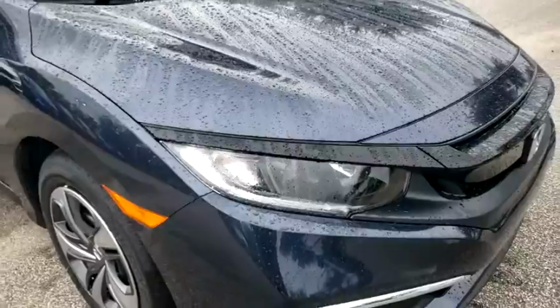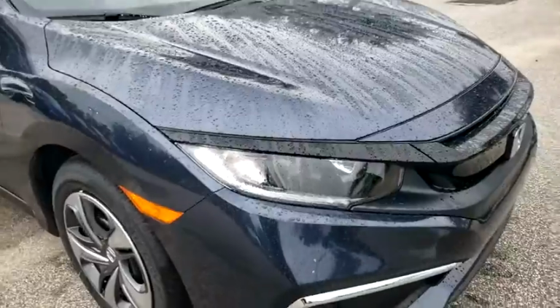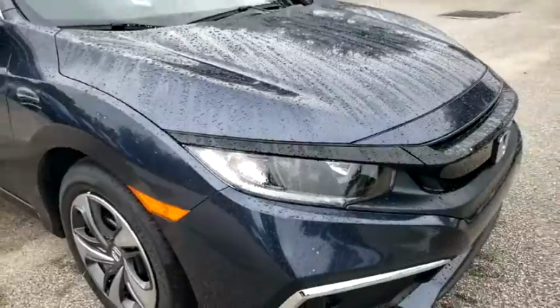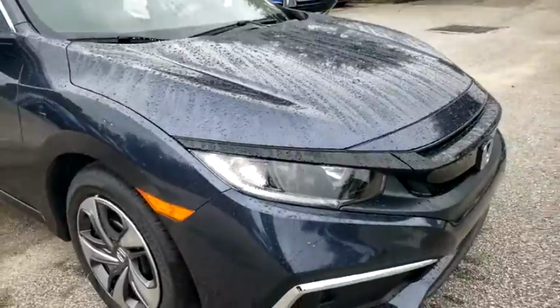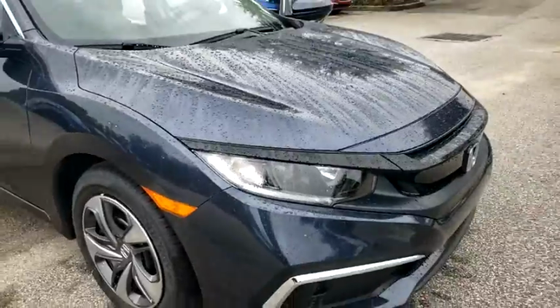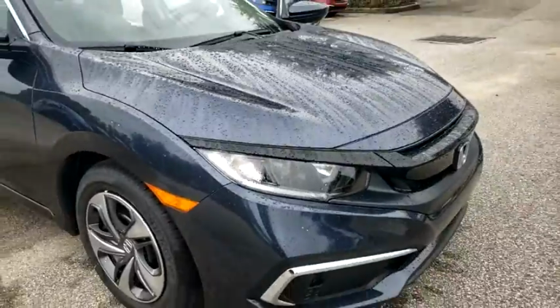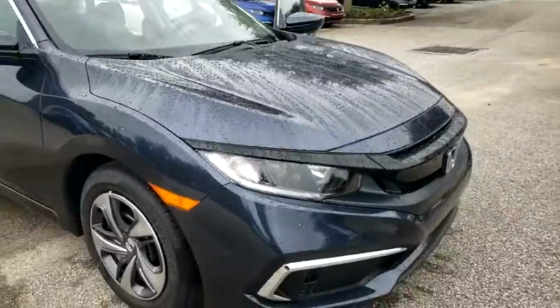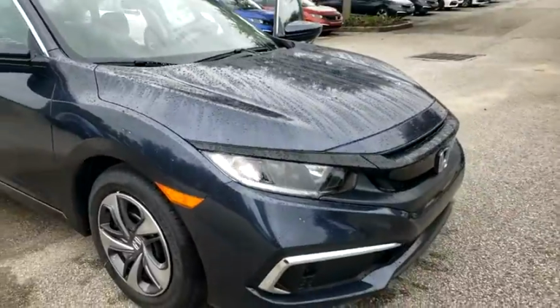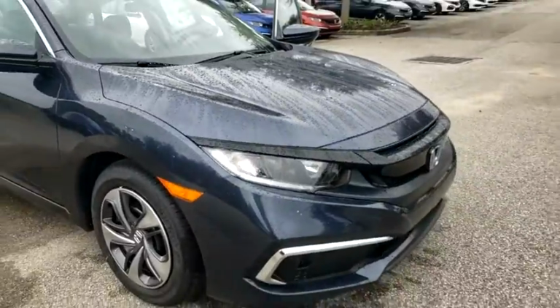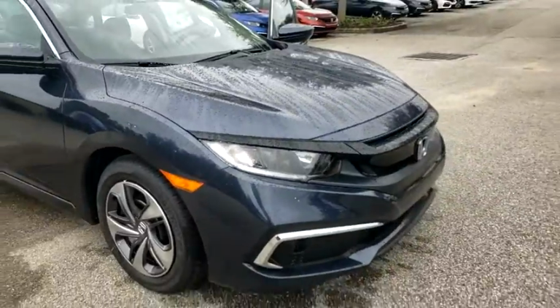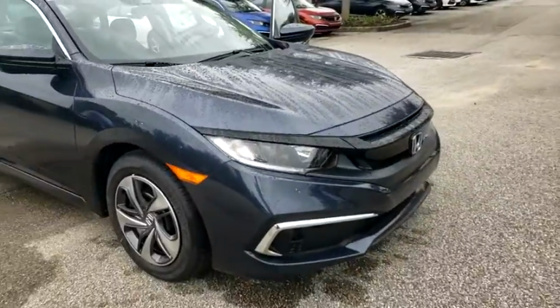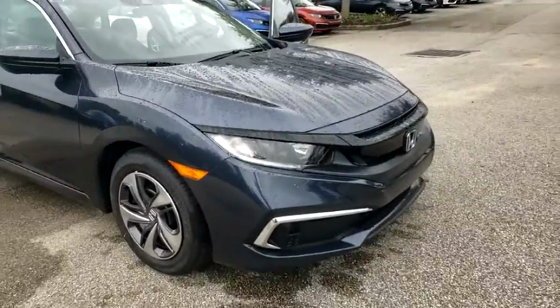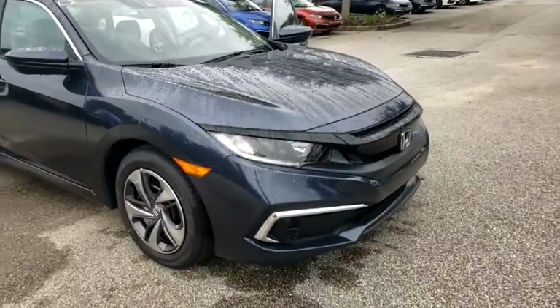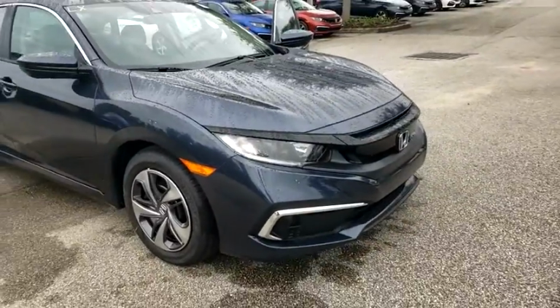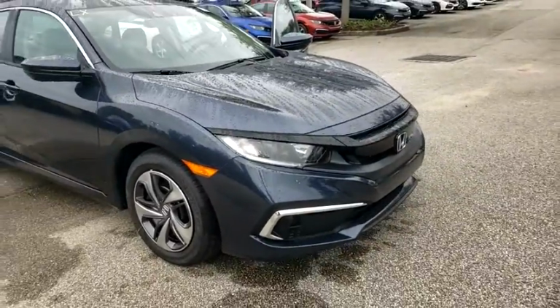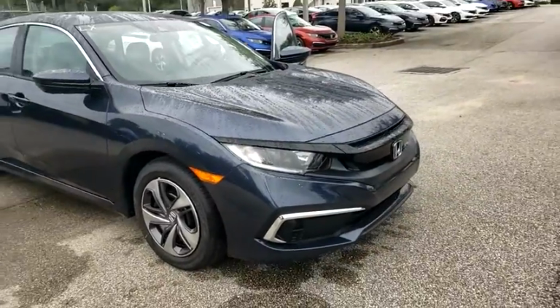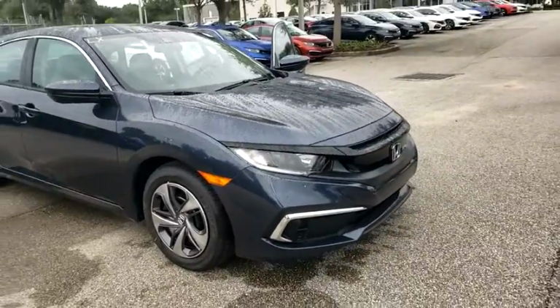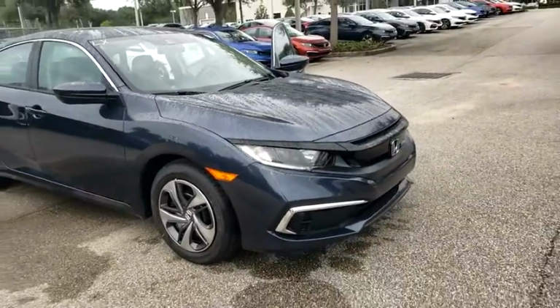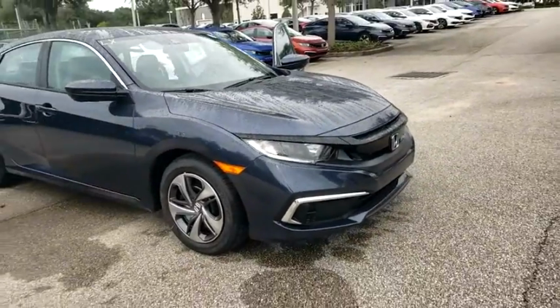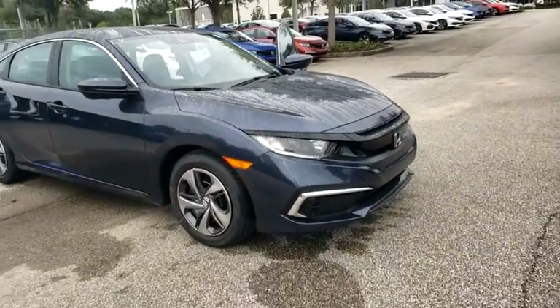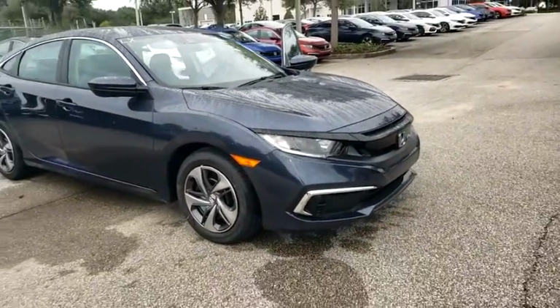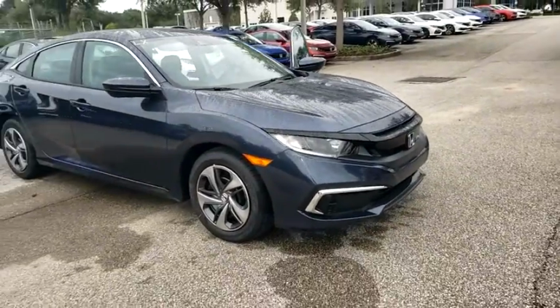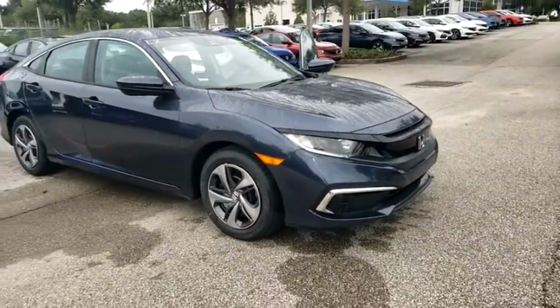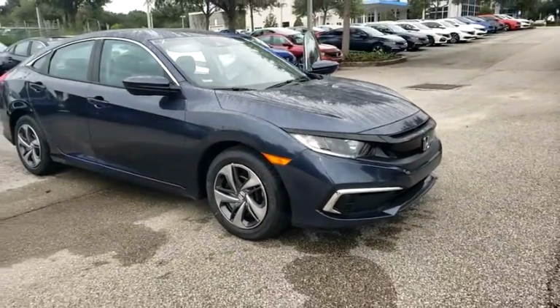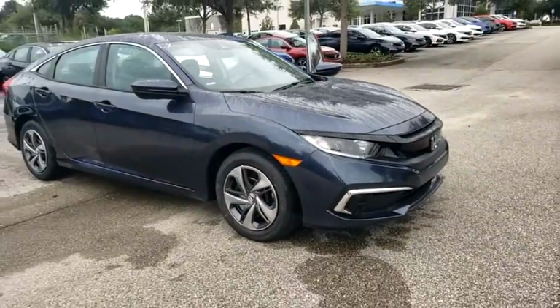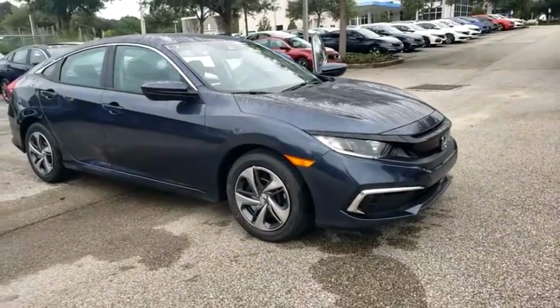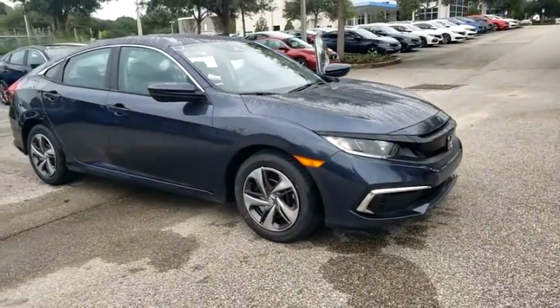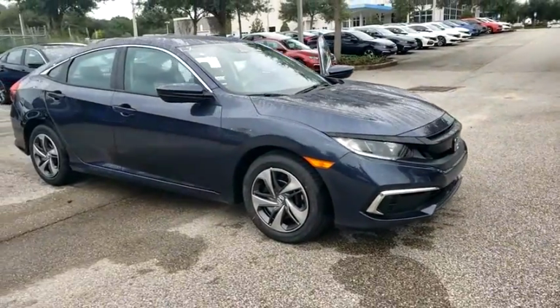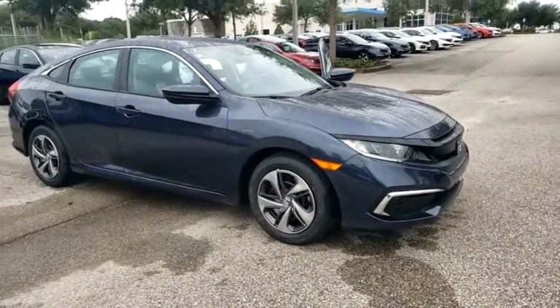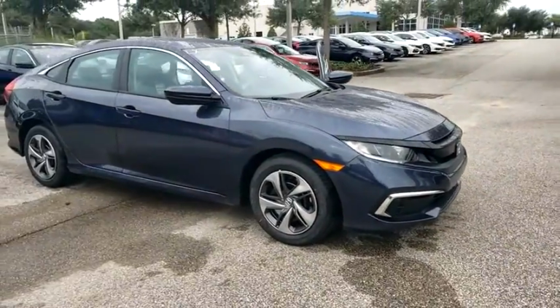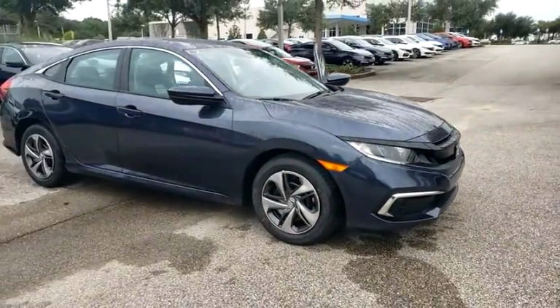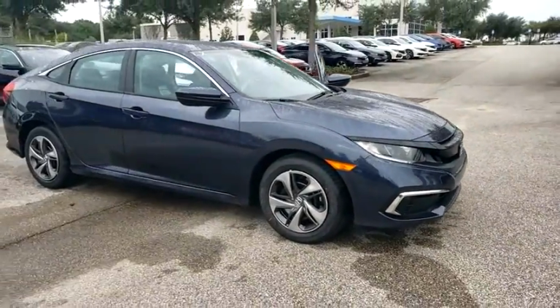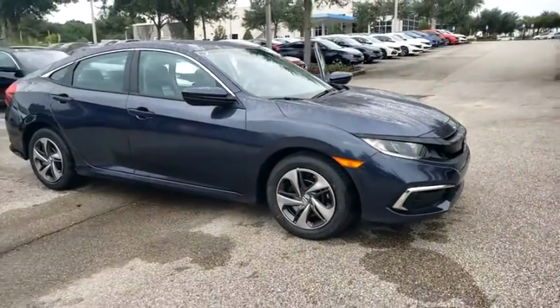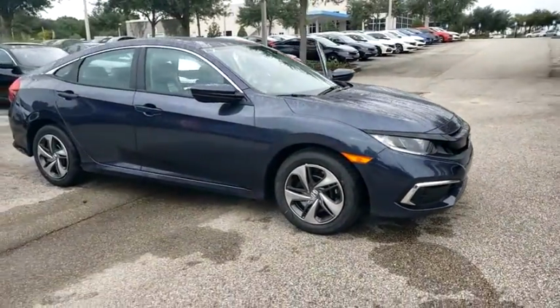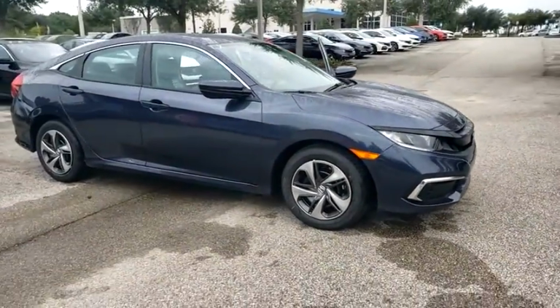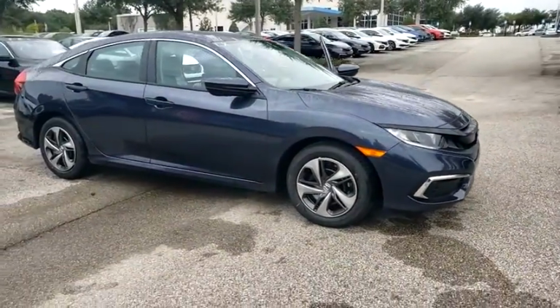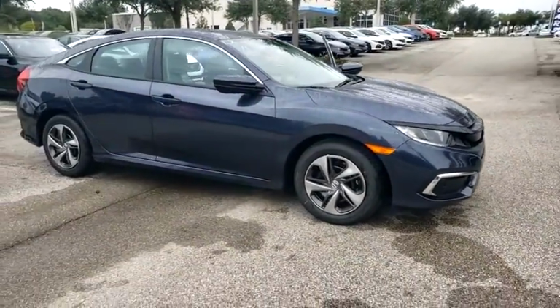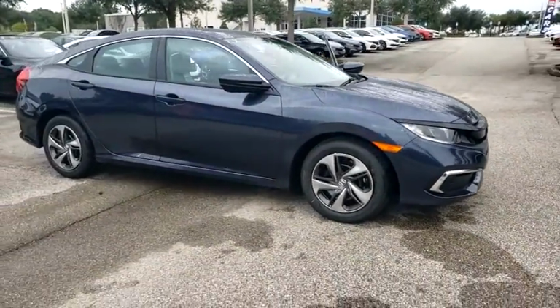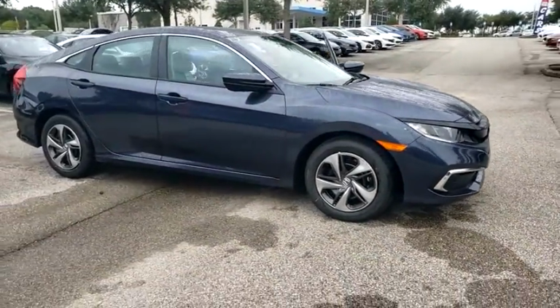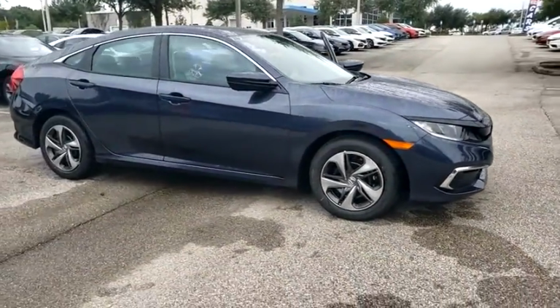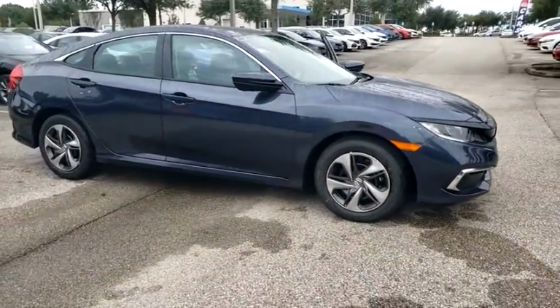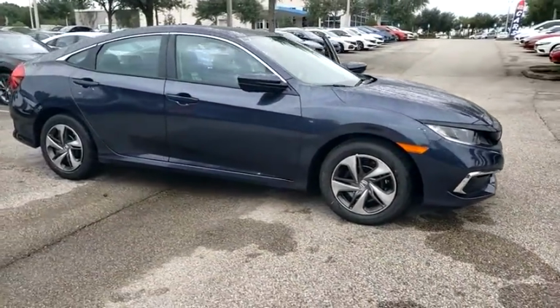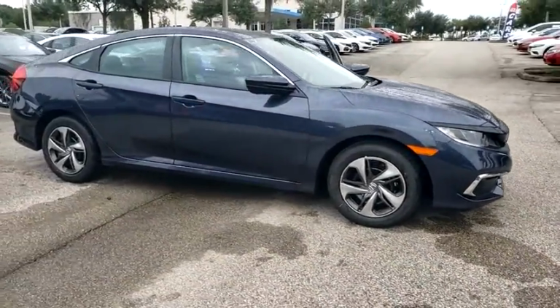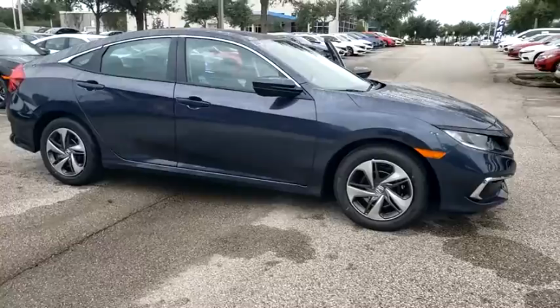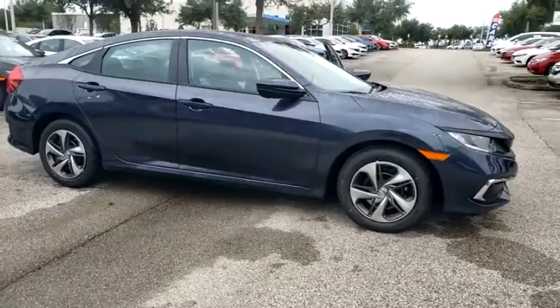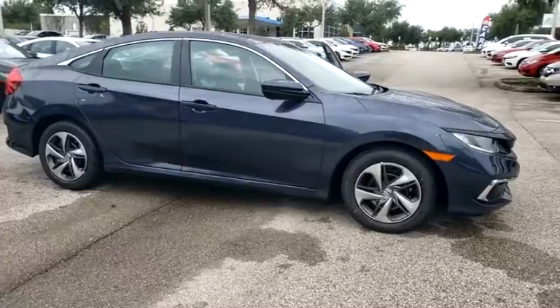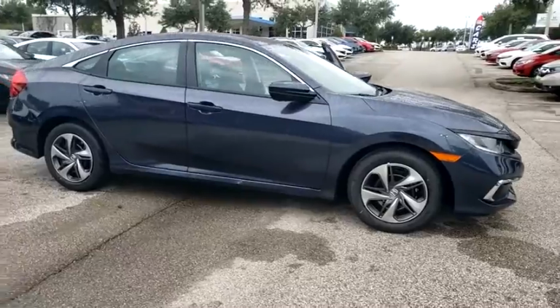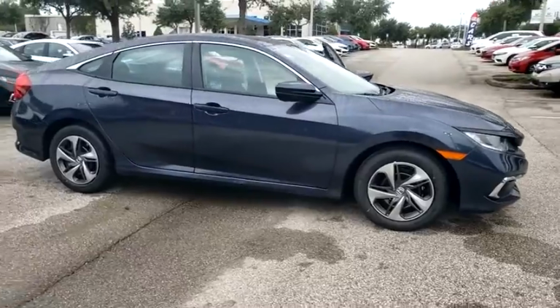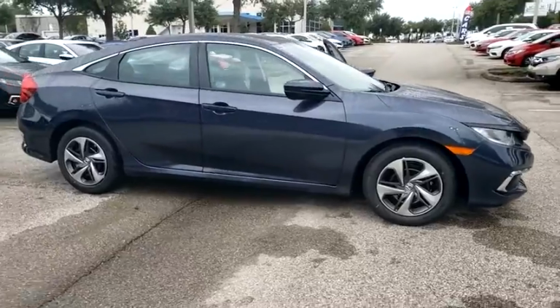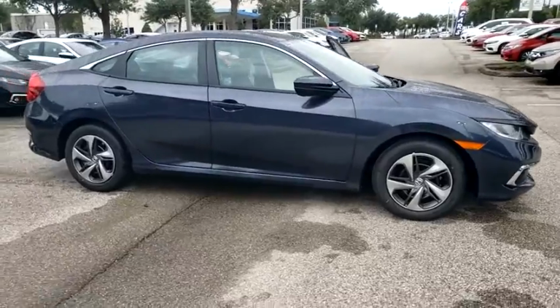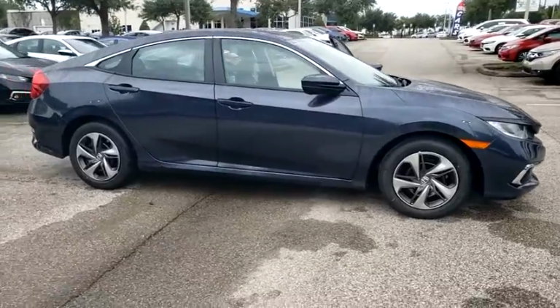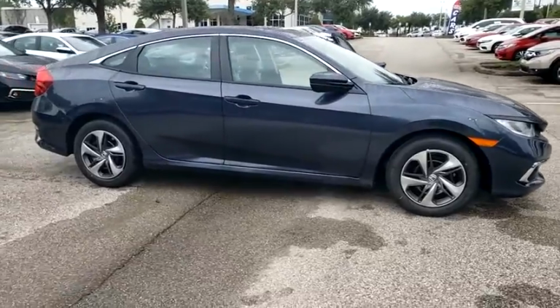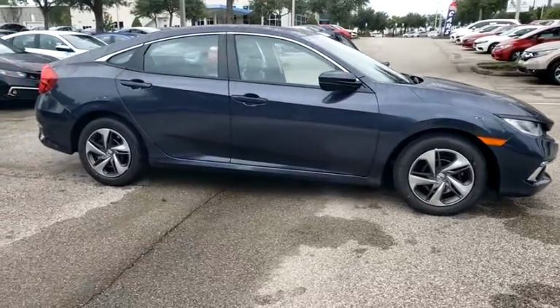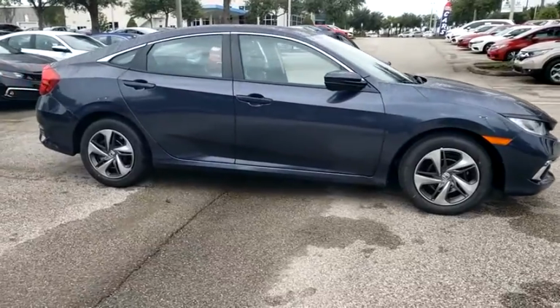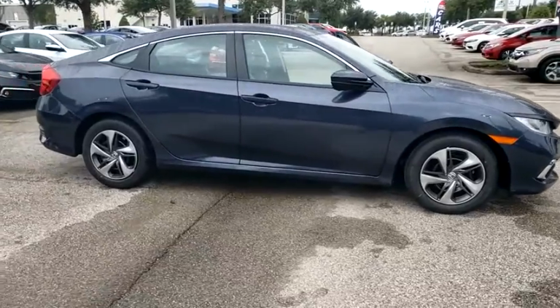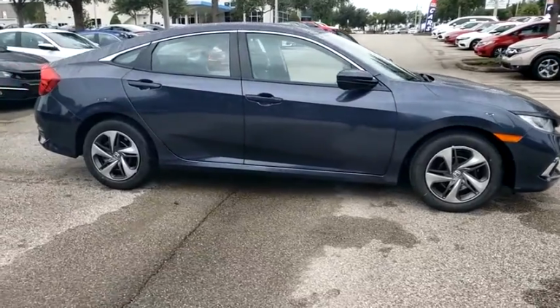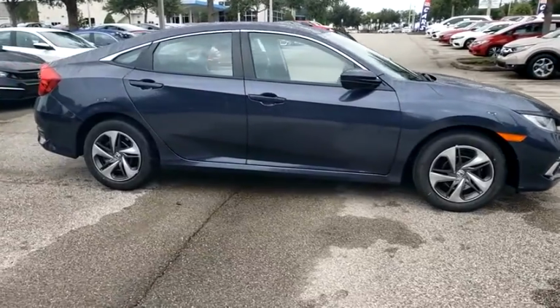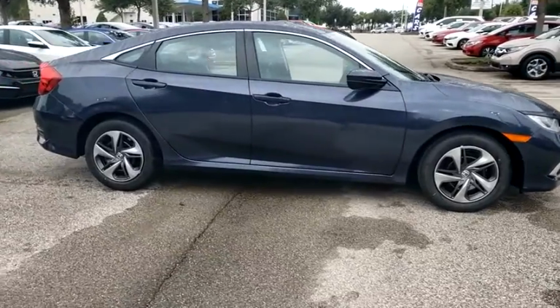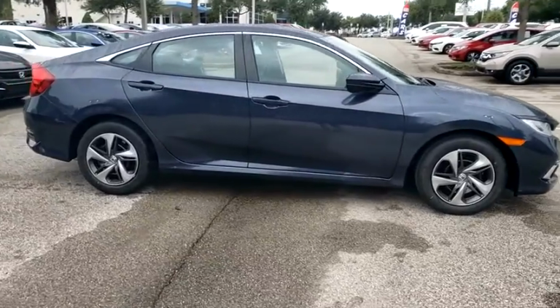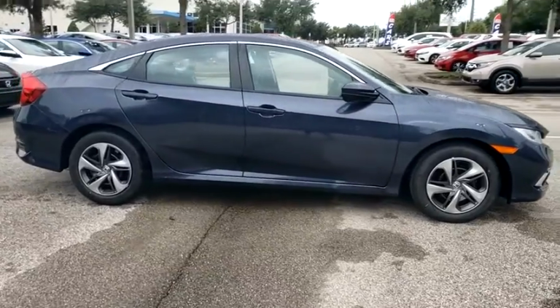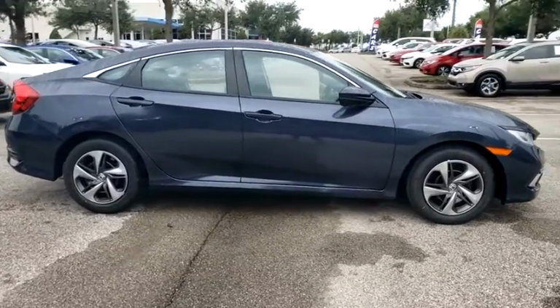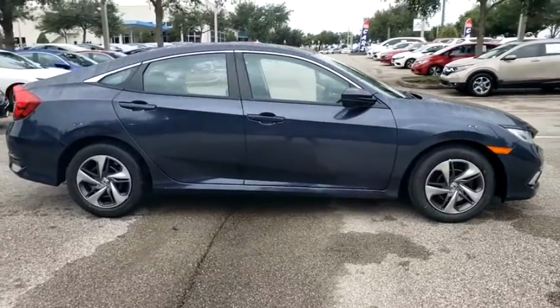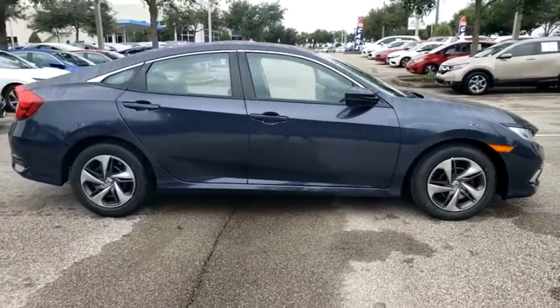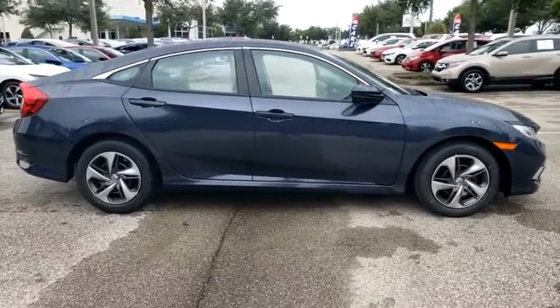Take a ride in the 2020 Honda Civic. Honda Civic: practical, awesome gas mileage, and incredibly reliable.